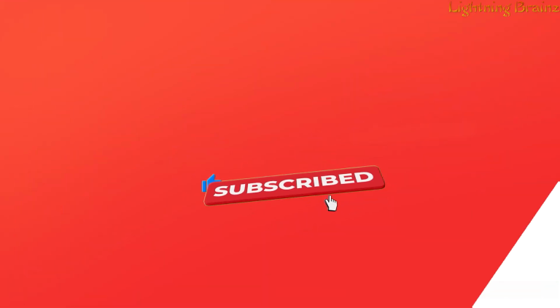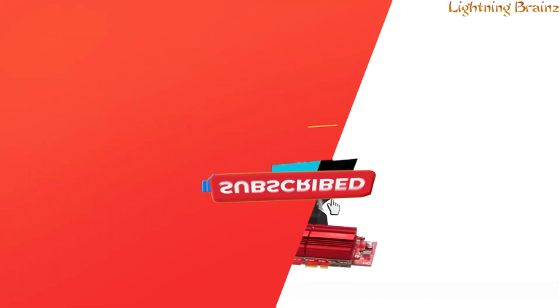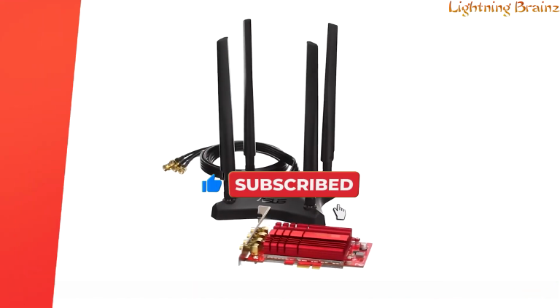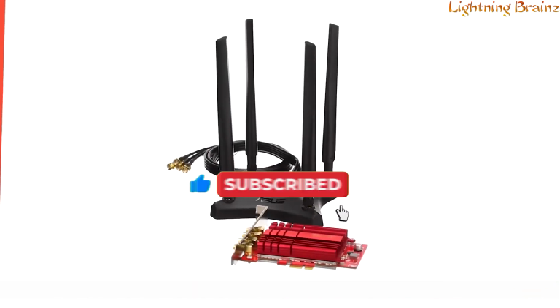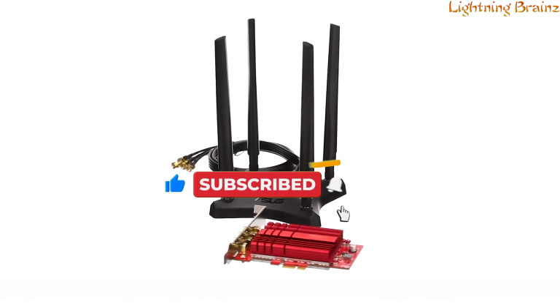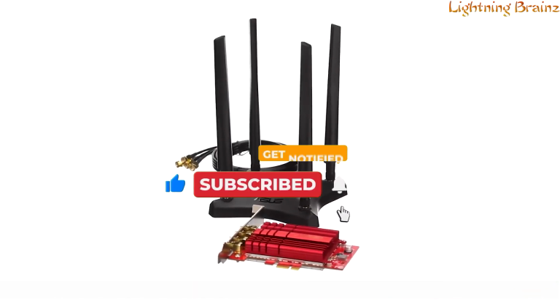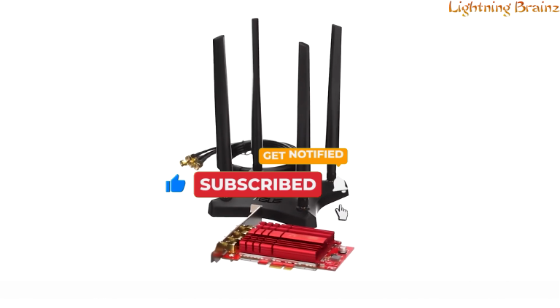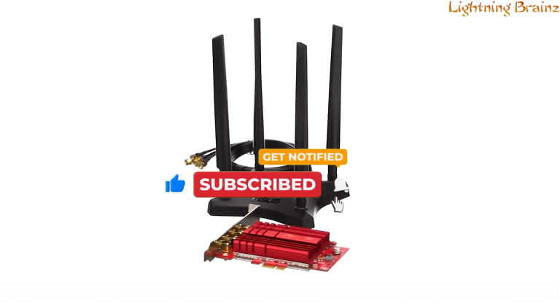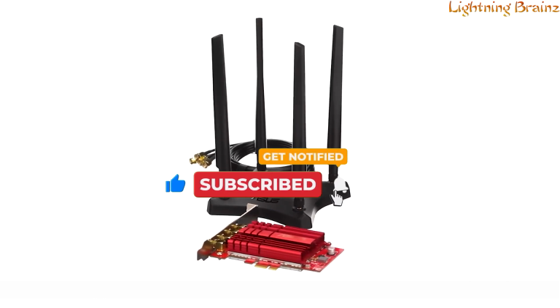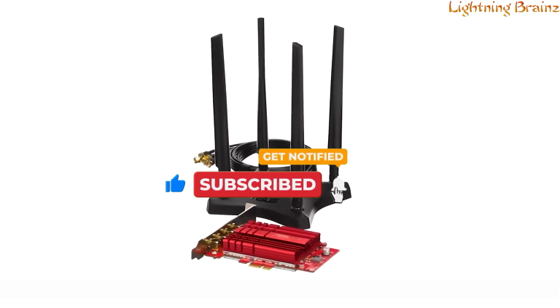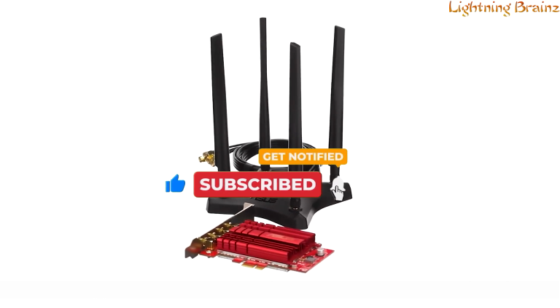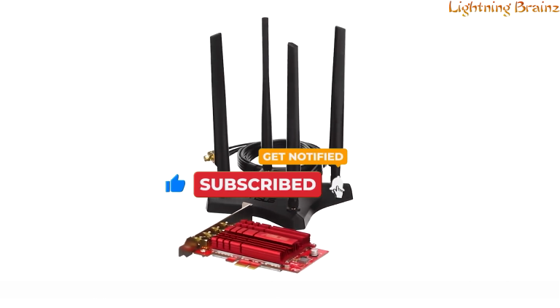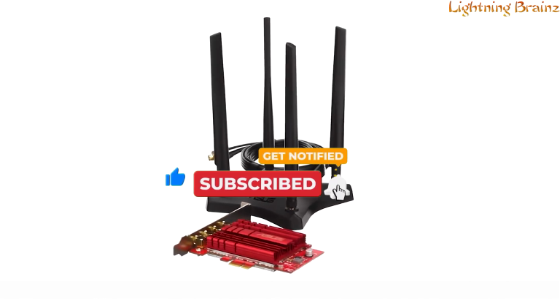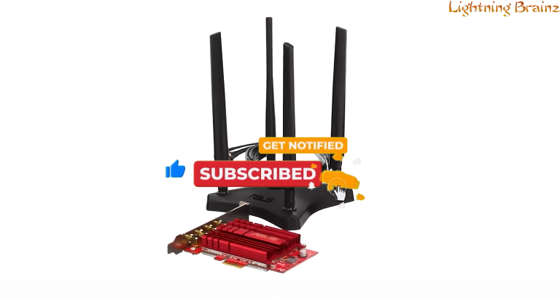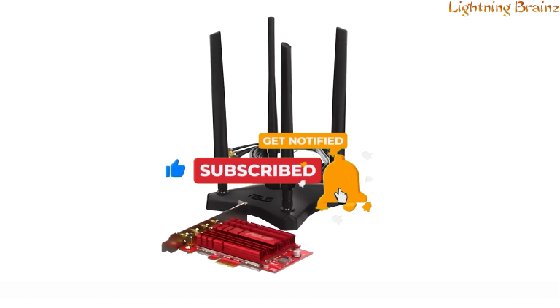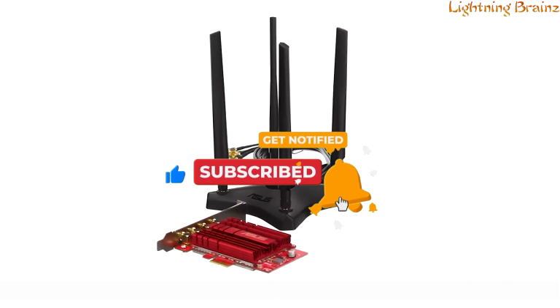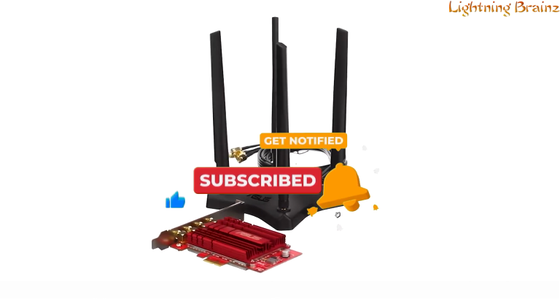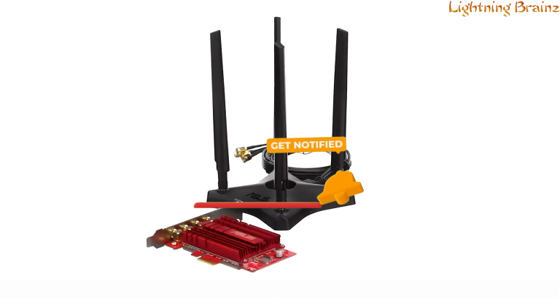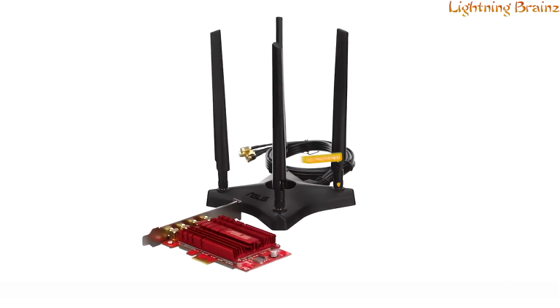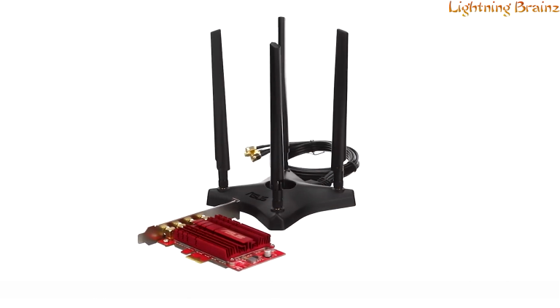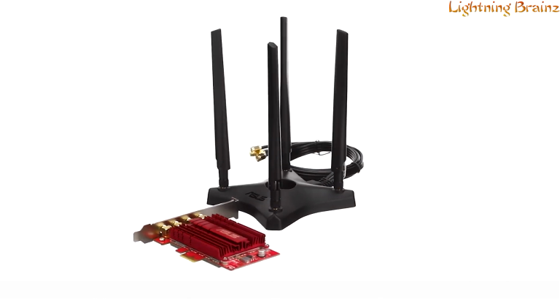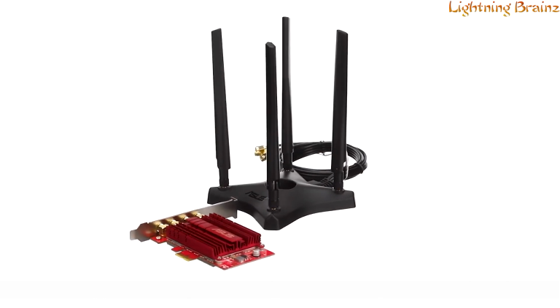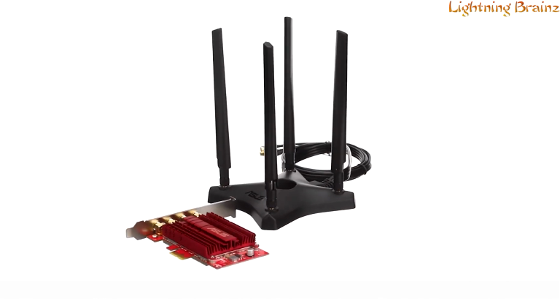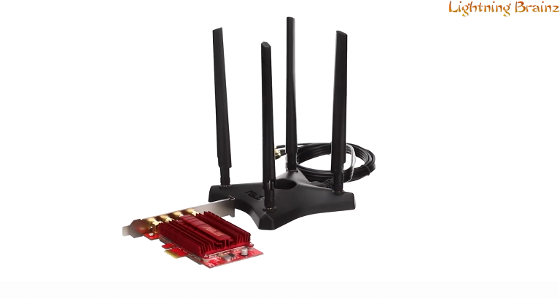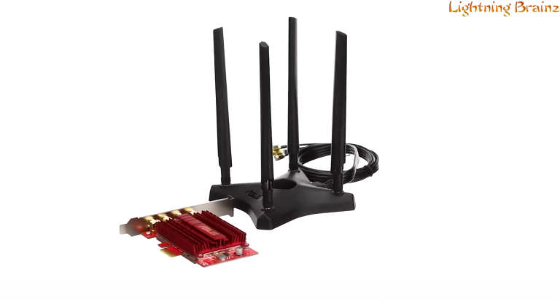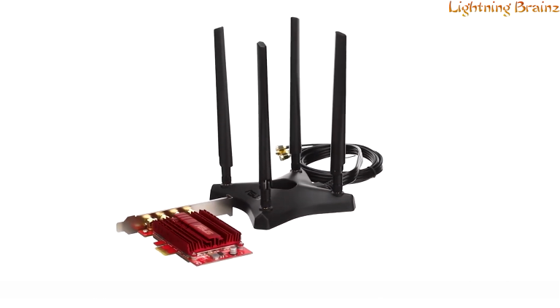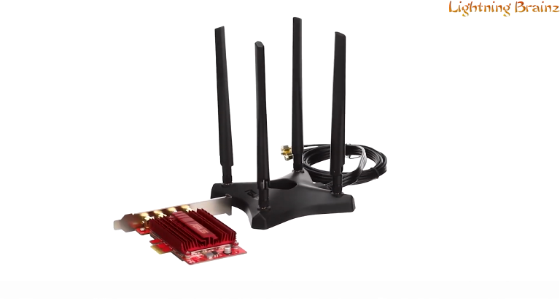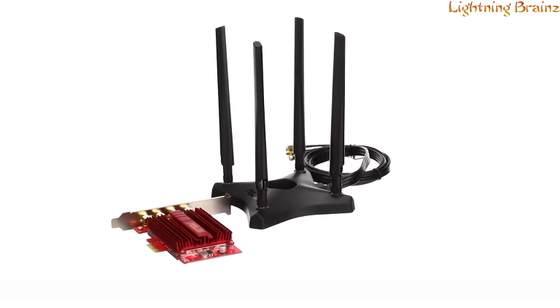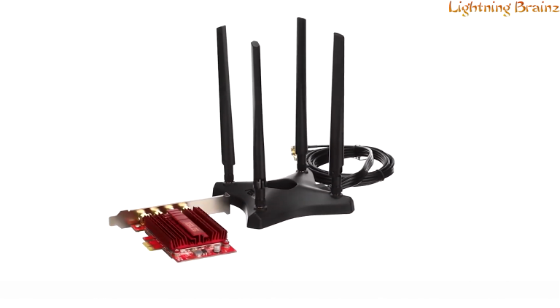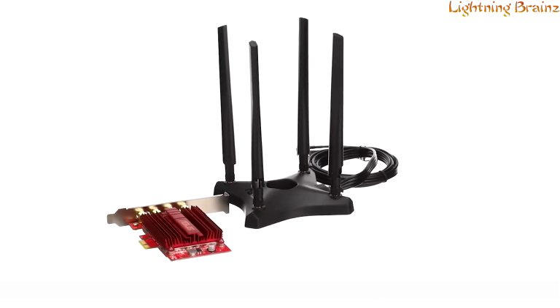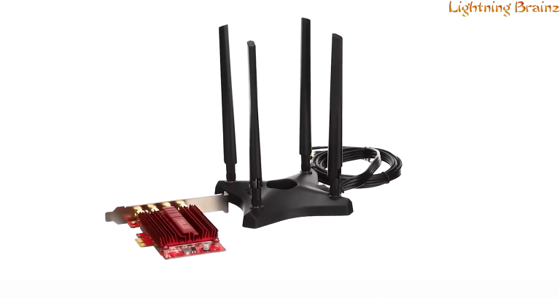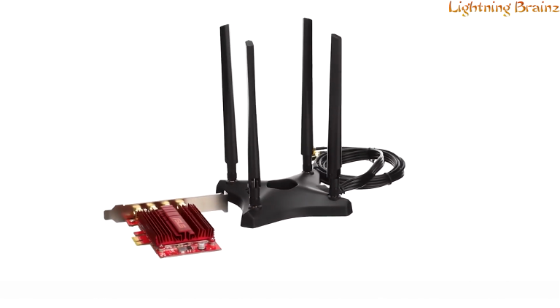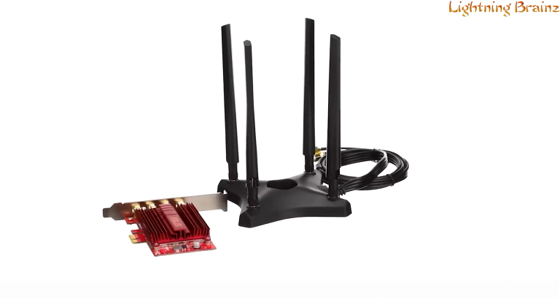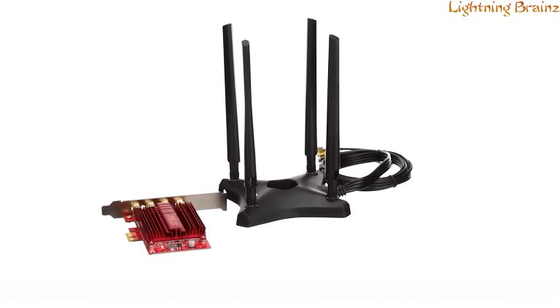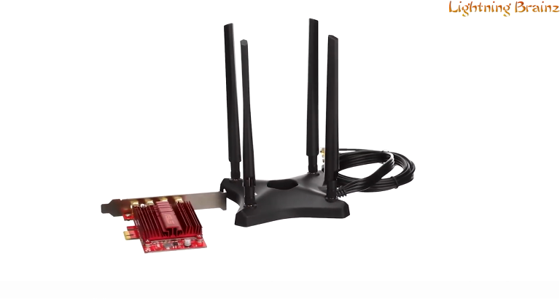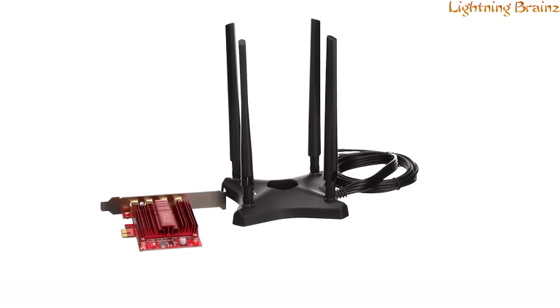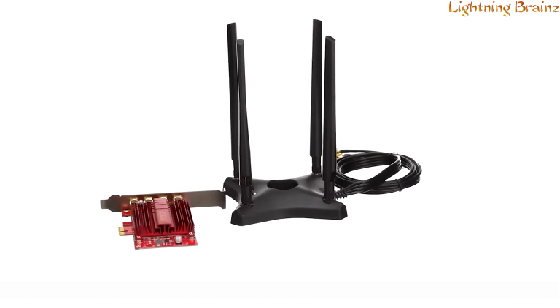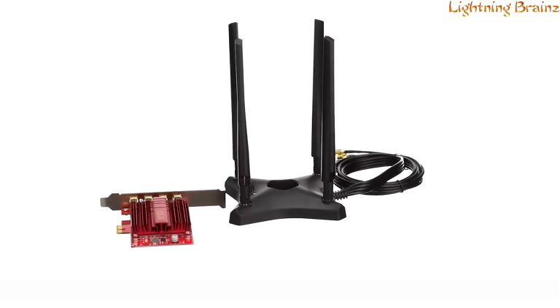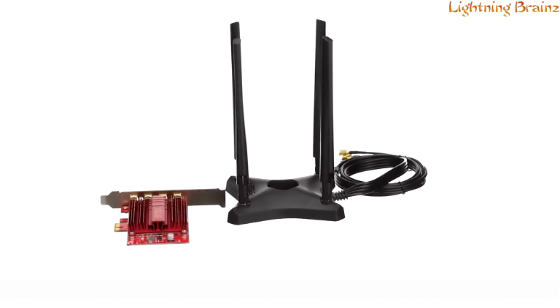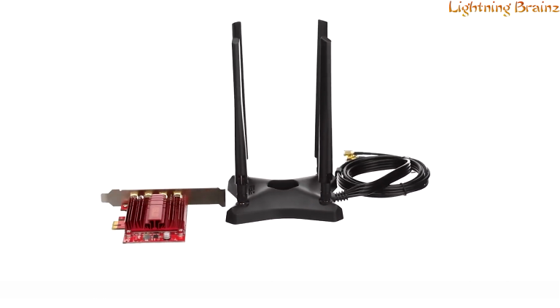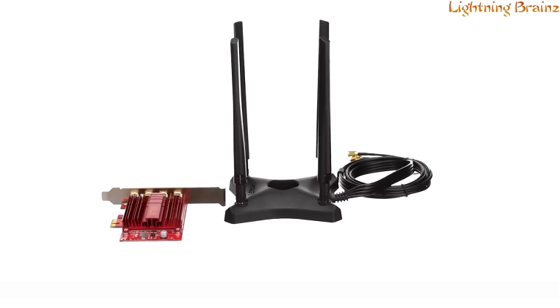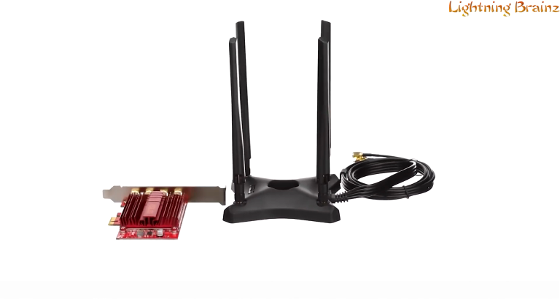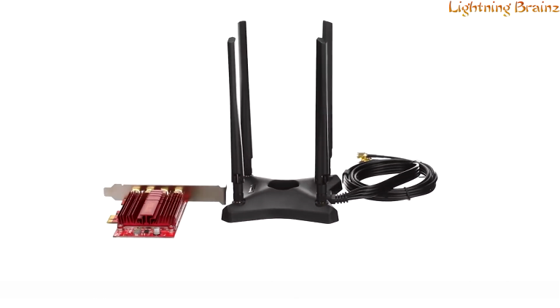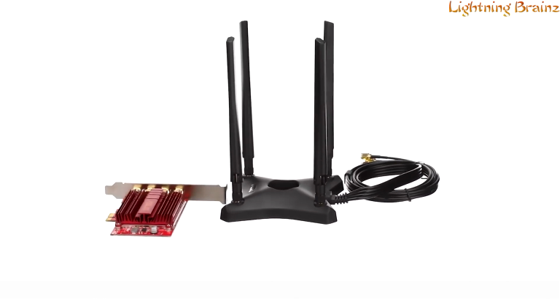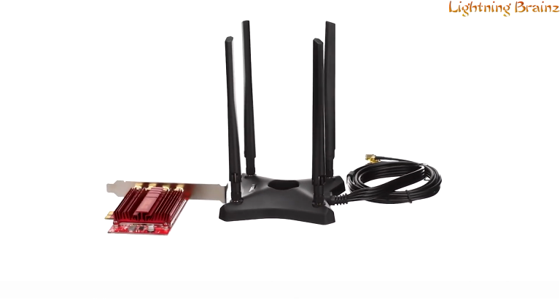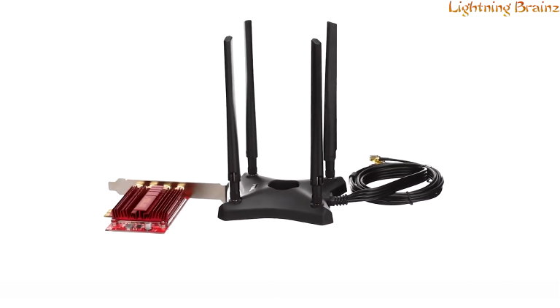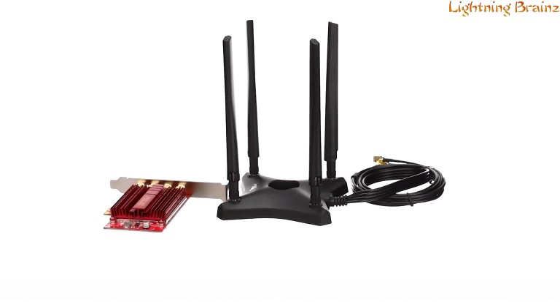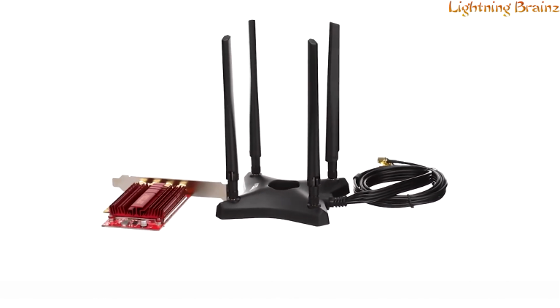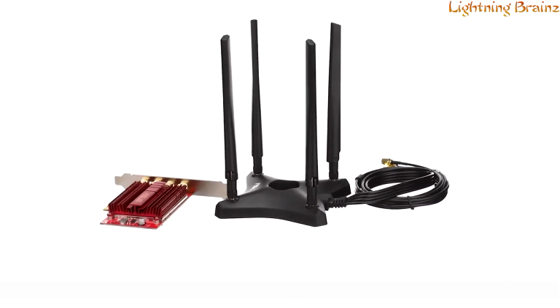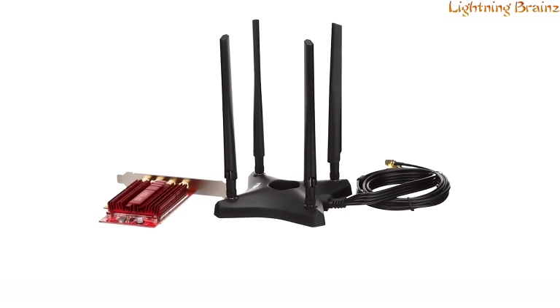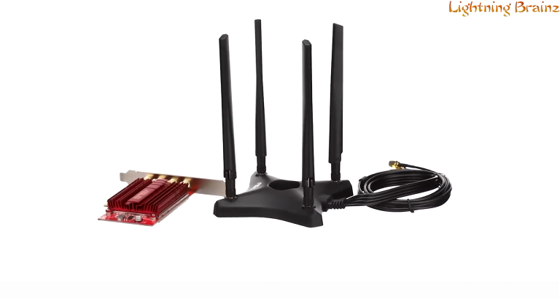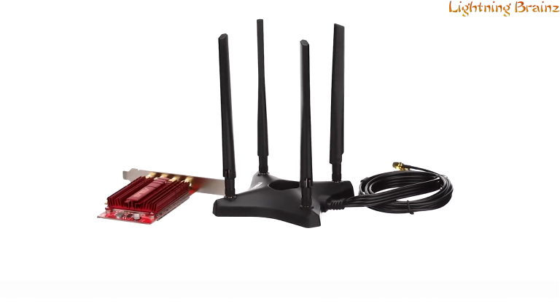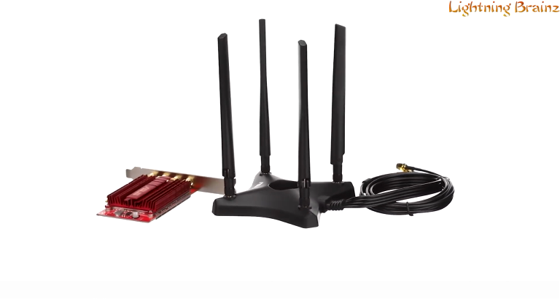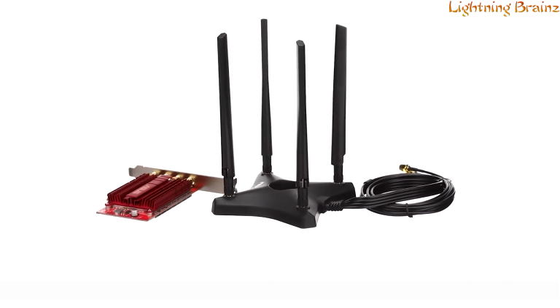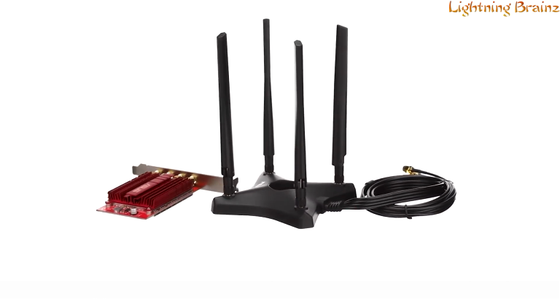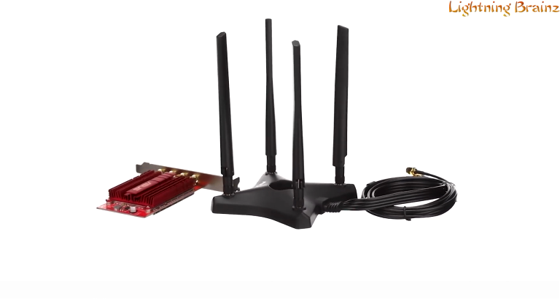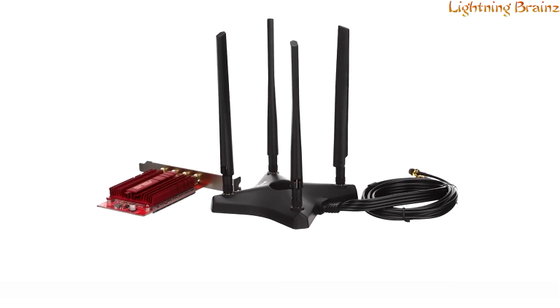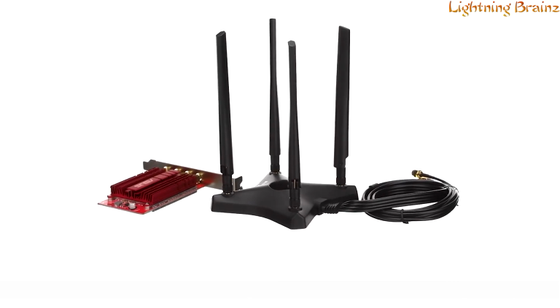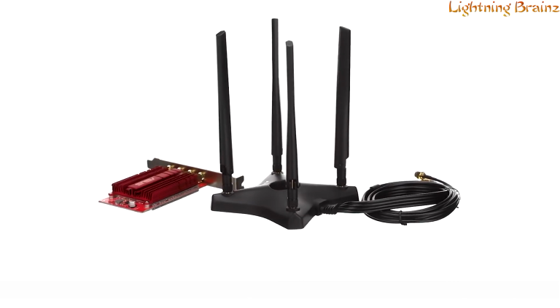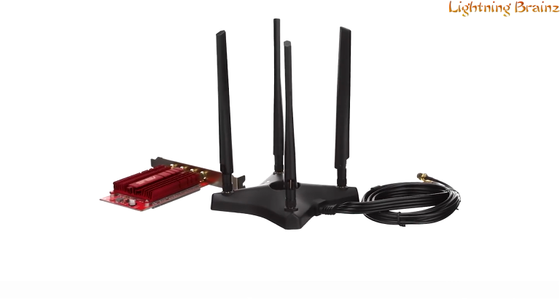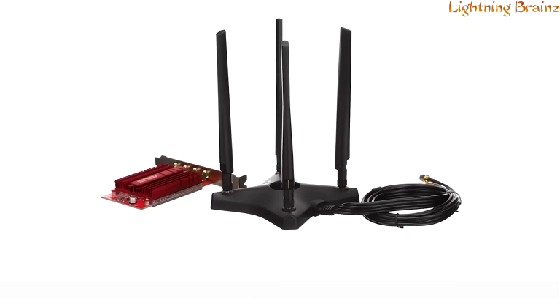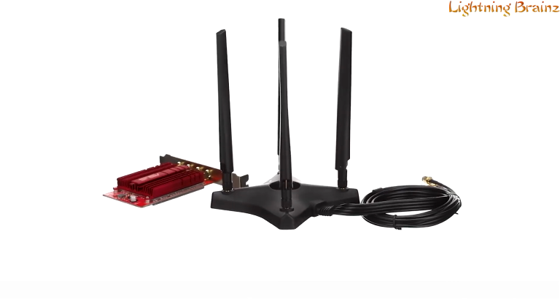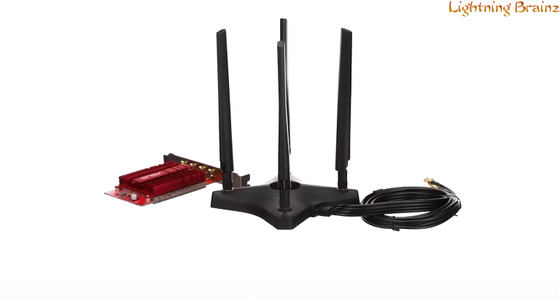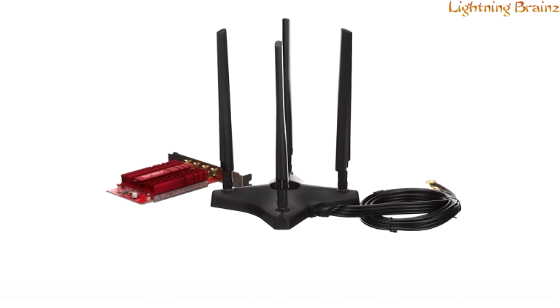Please note that full MU-MIMO operation requires a compatible router with more than four spatial streams.